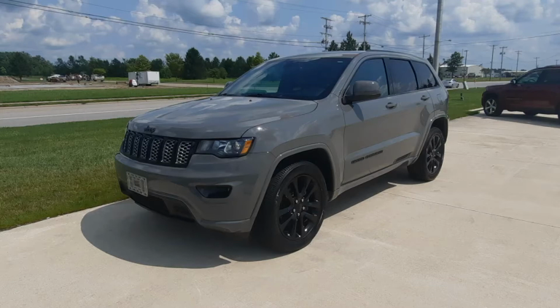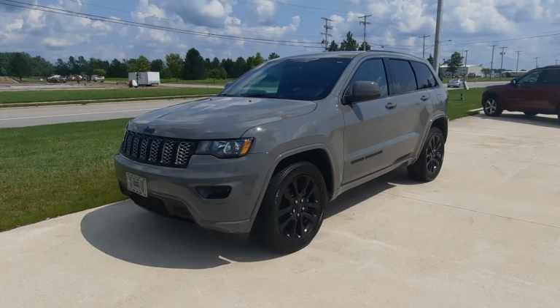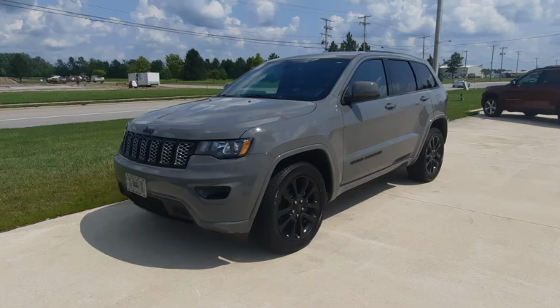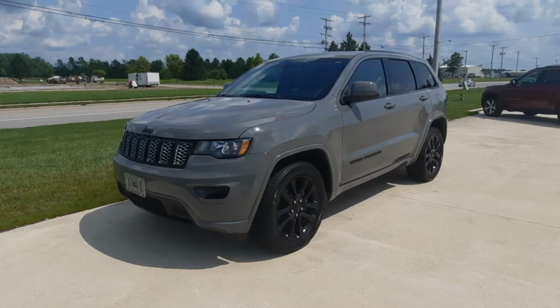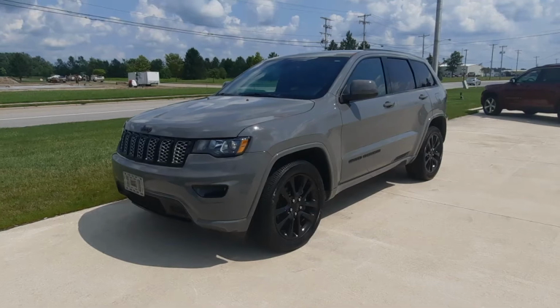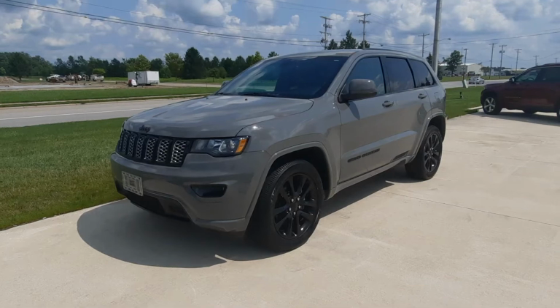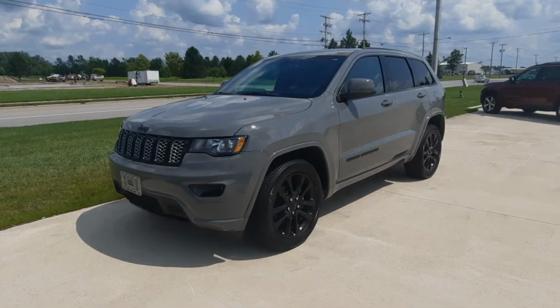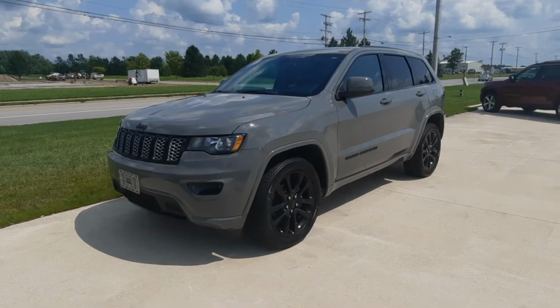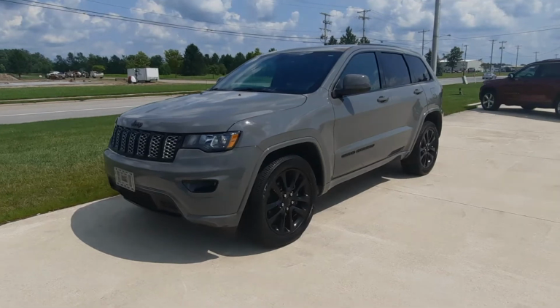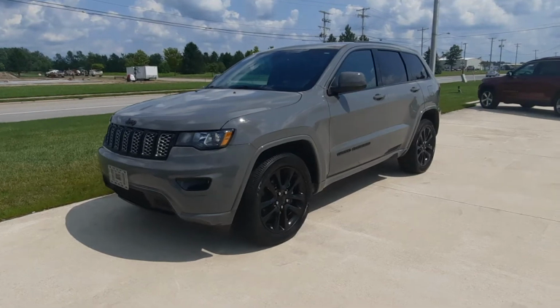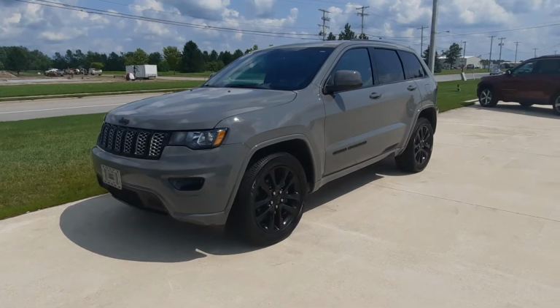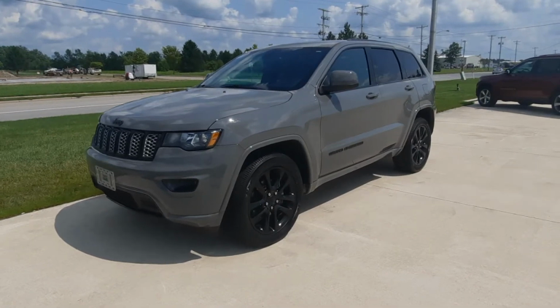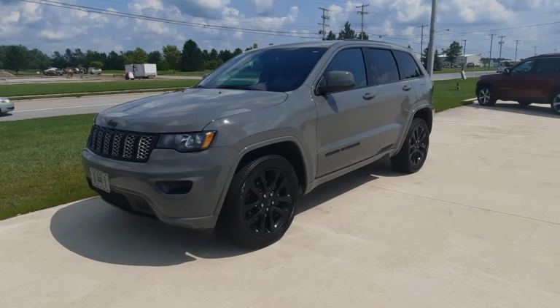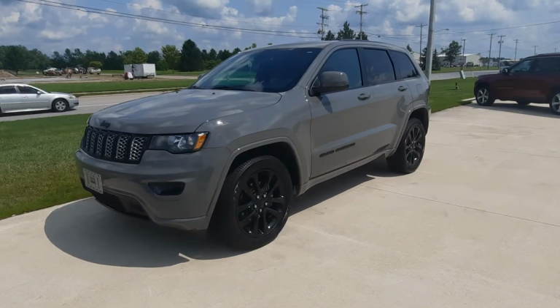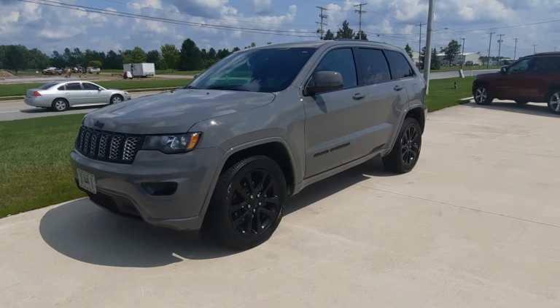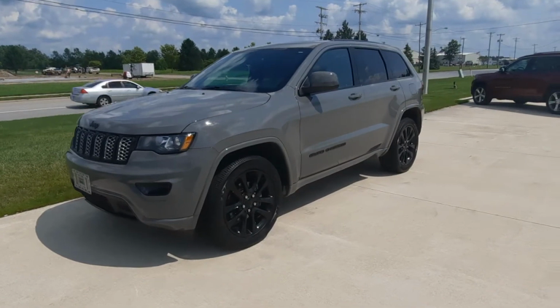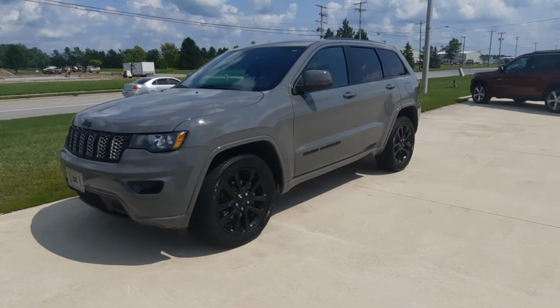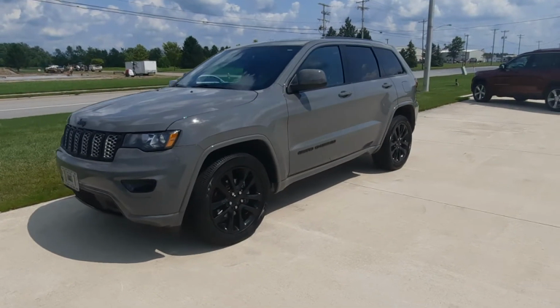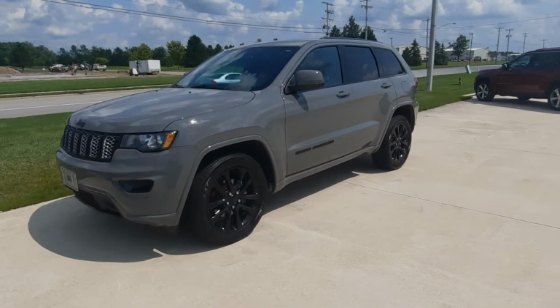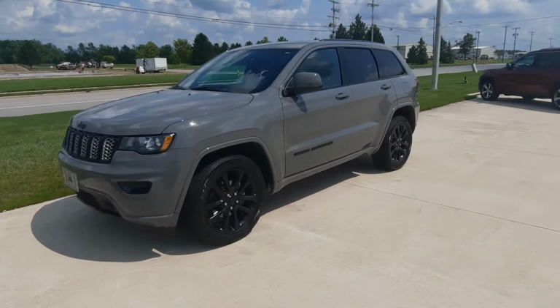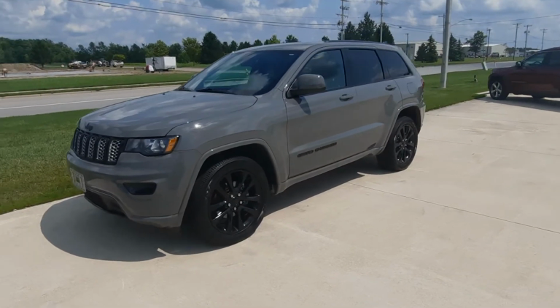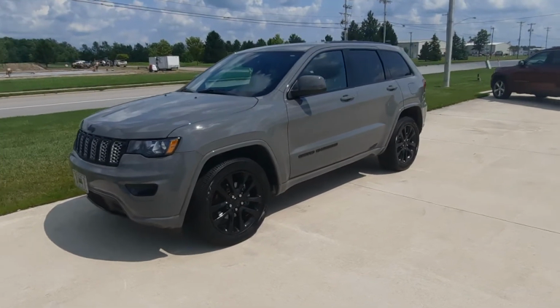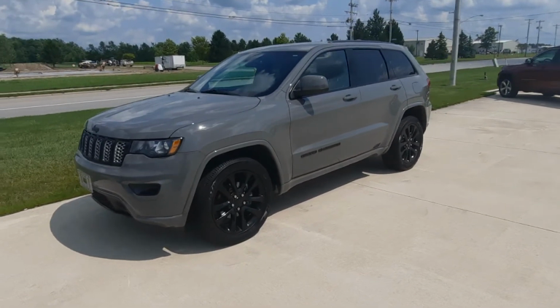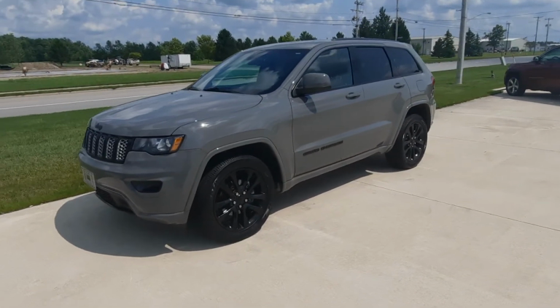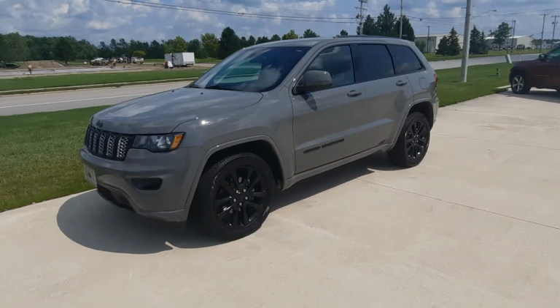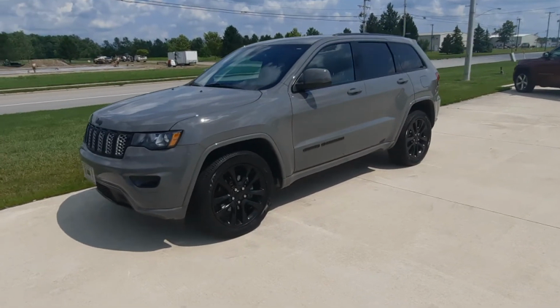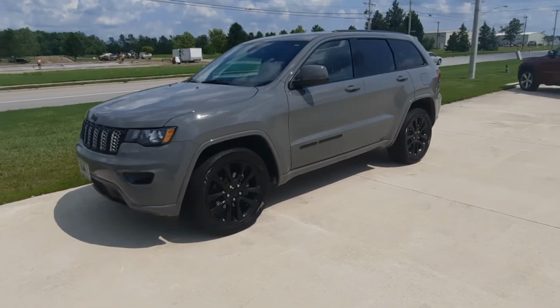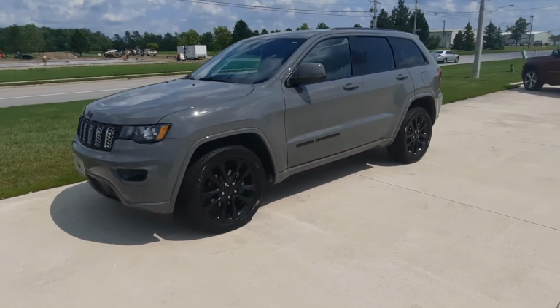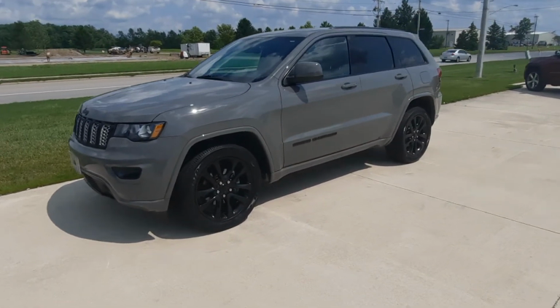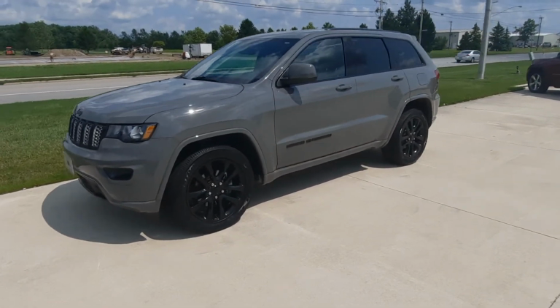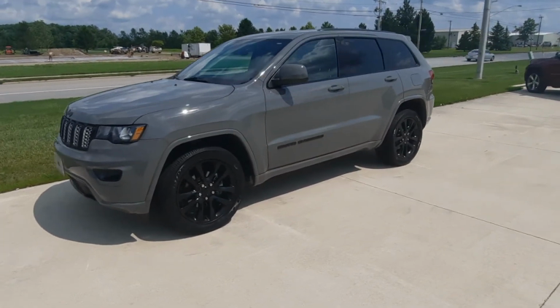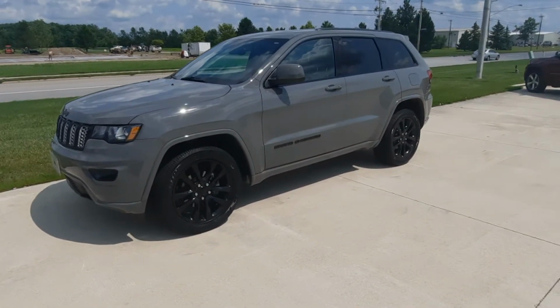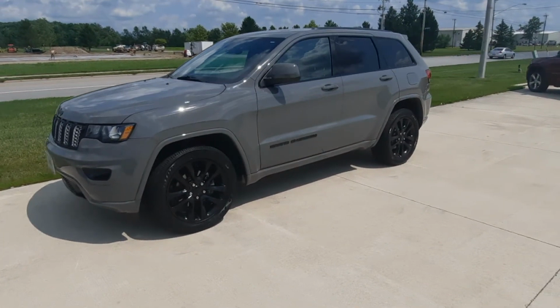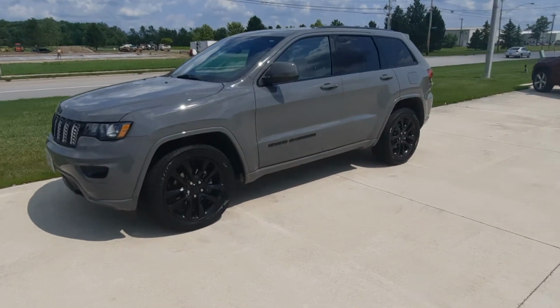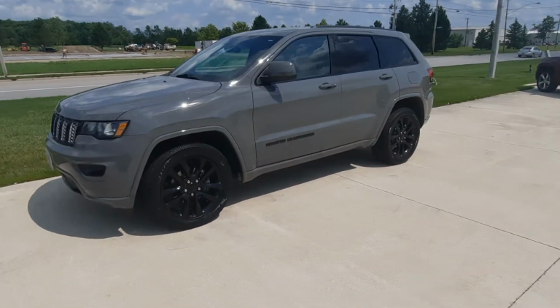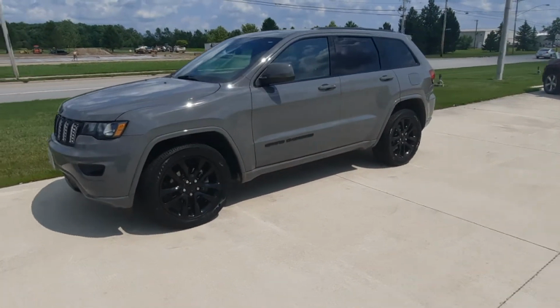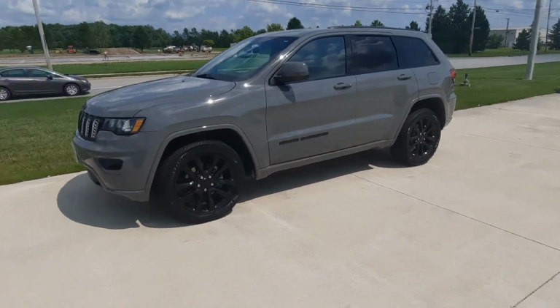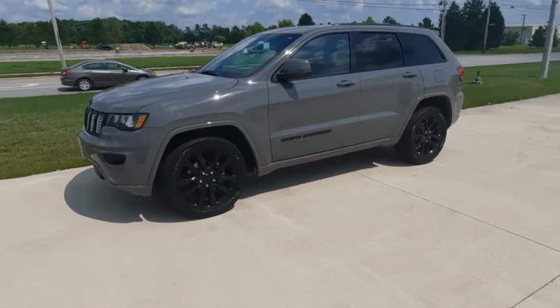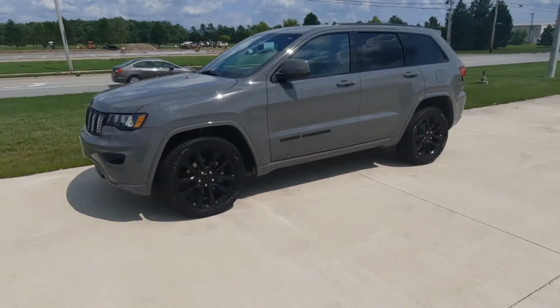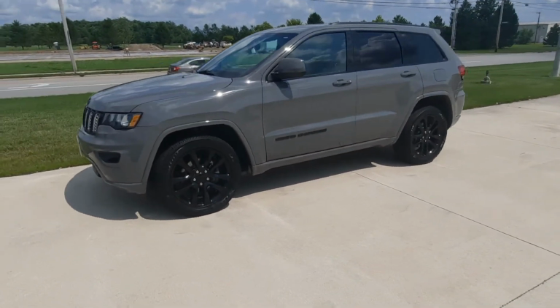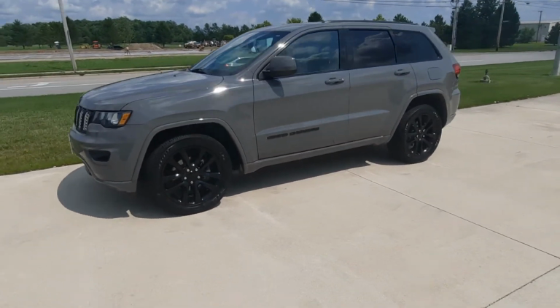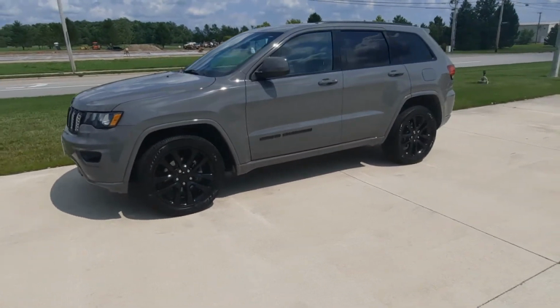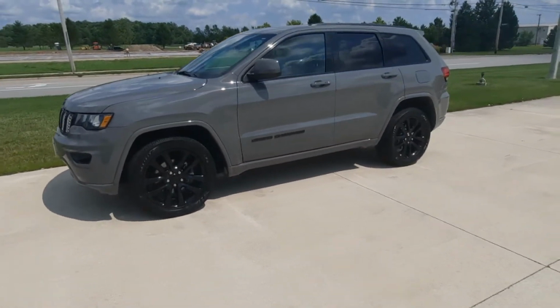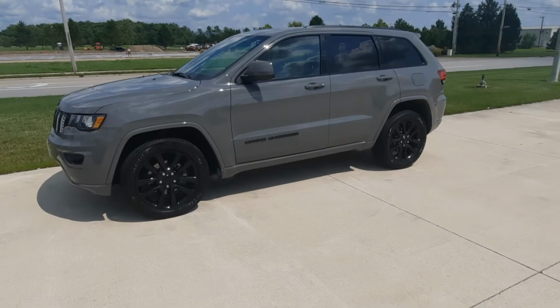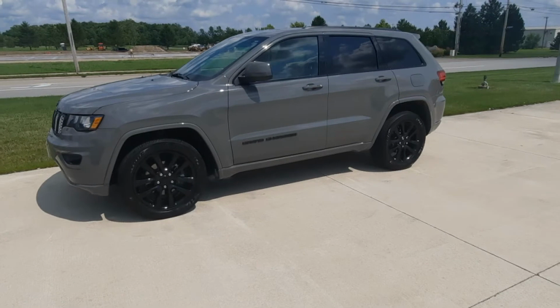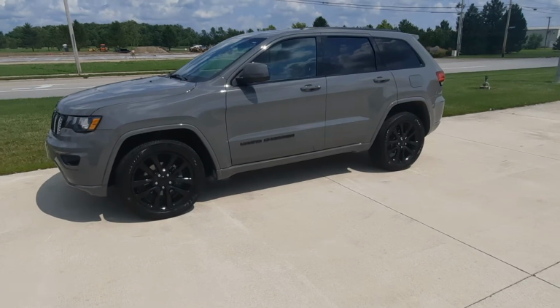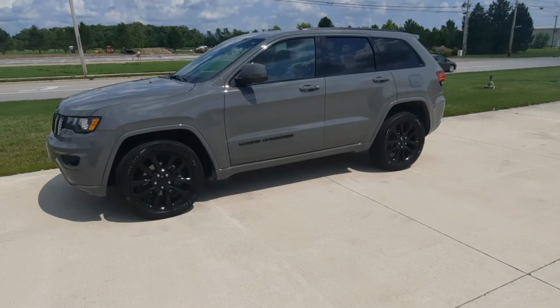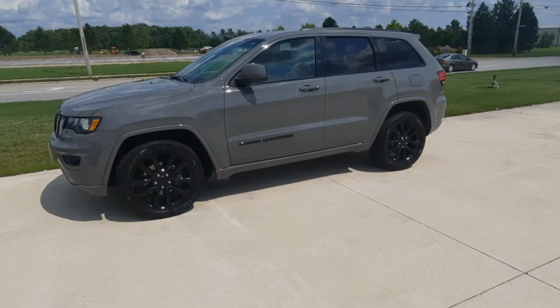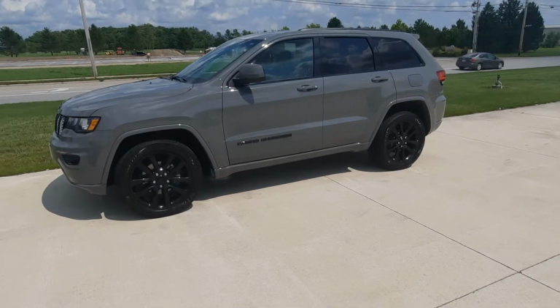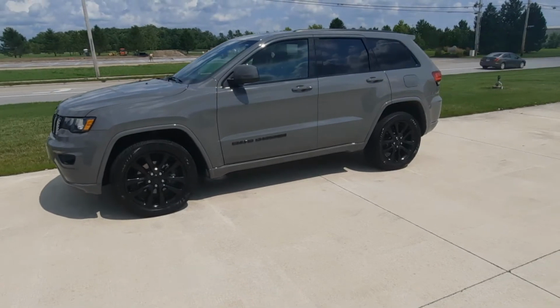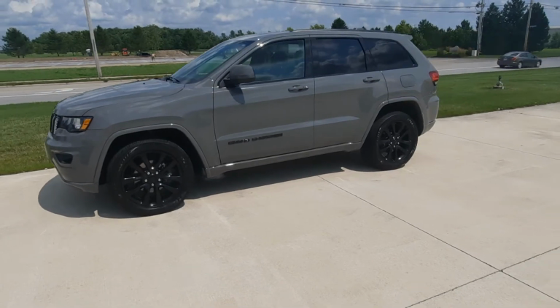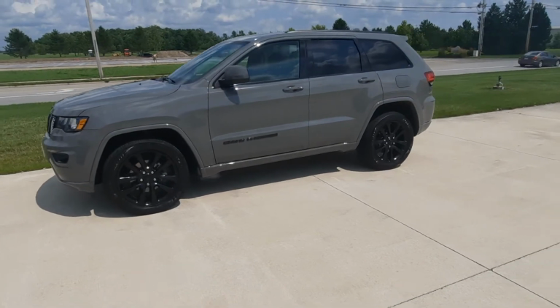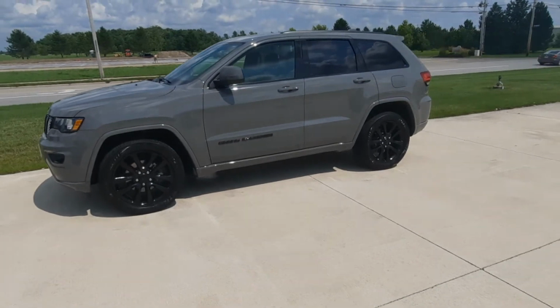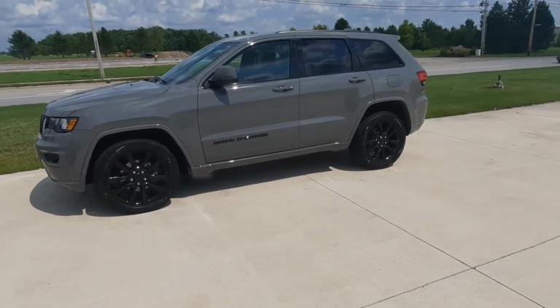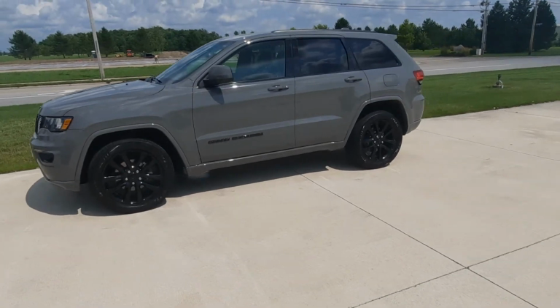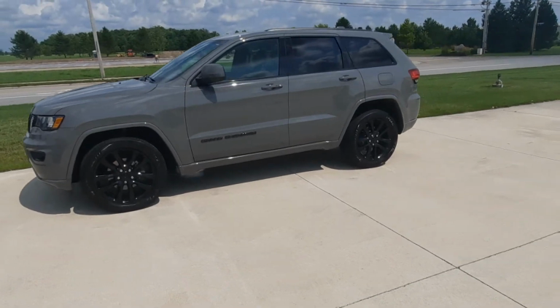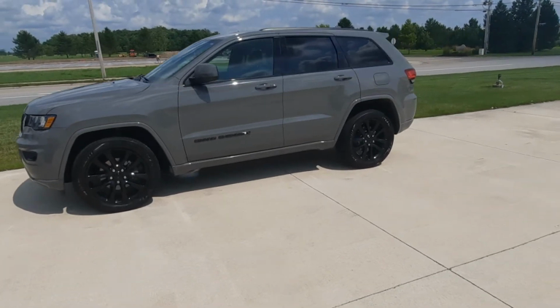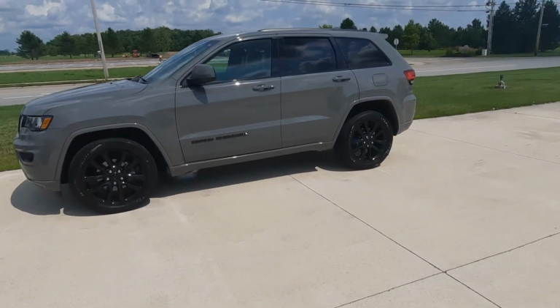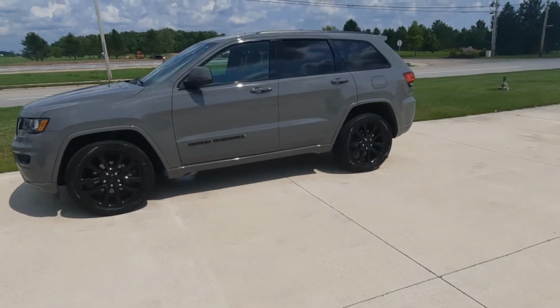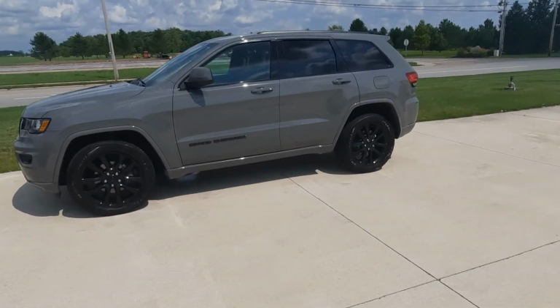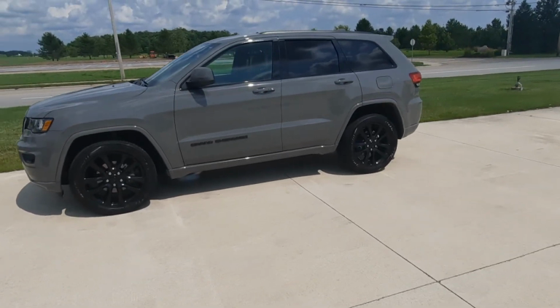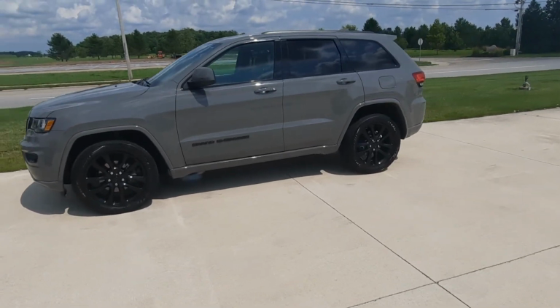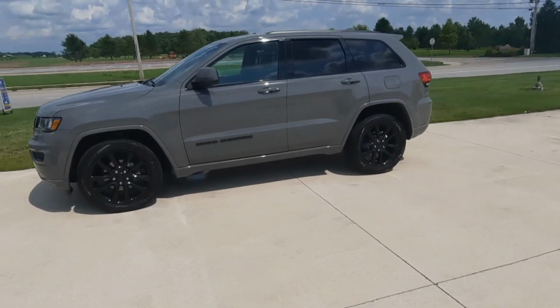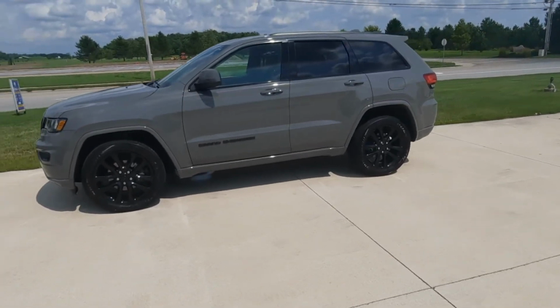Angel here at Terry Henricks Chrysler, going to take you on a quick walk around of this 2019 Jeep Grand Cherokee Altitude.